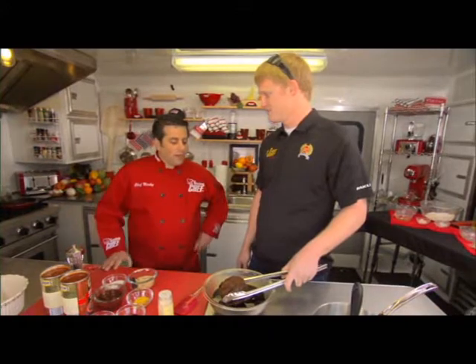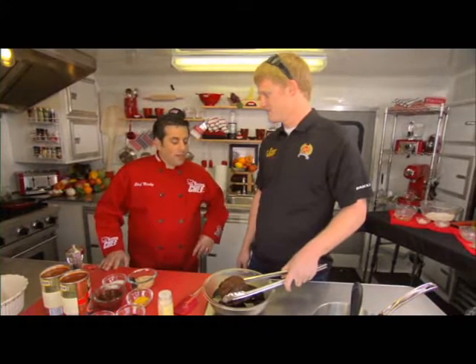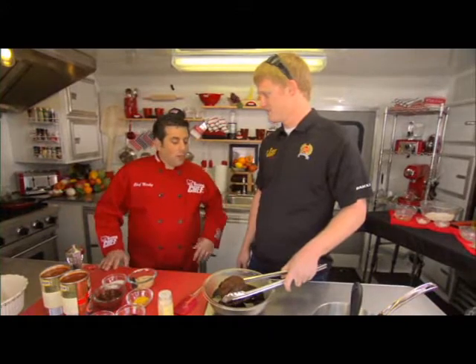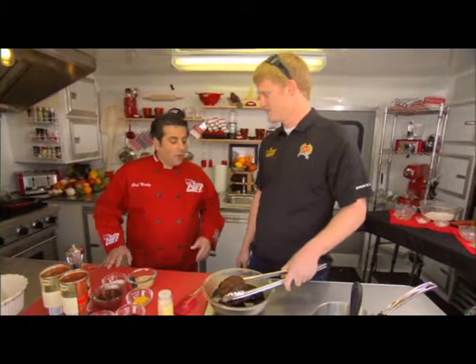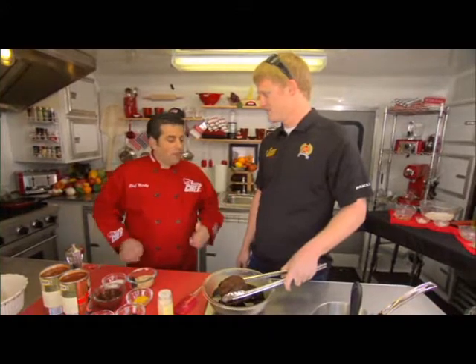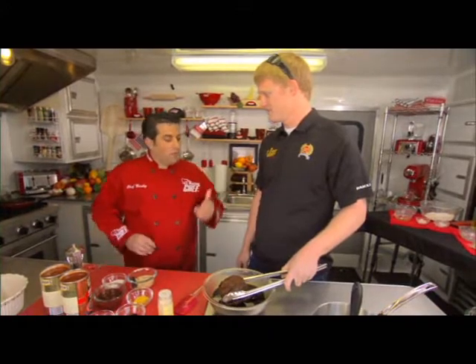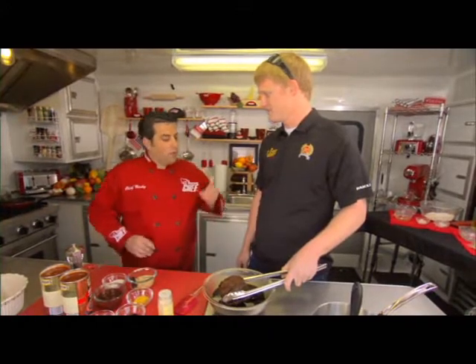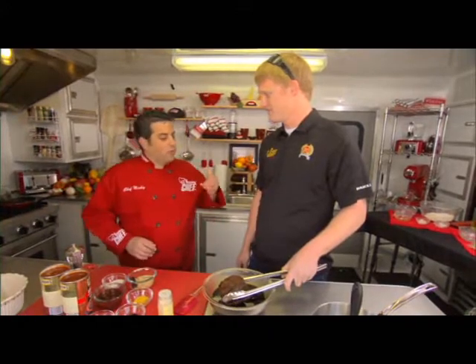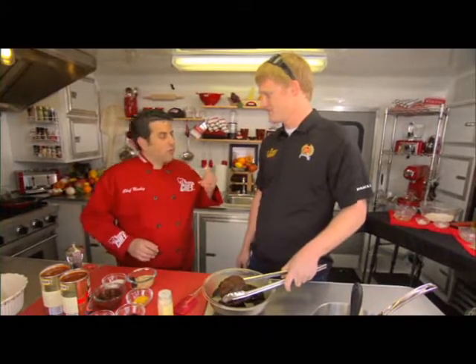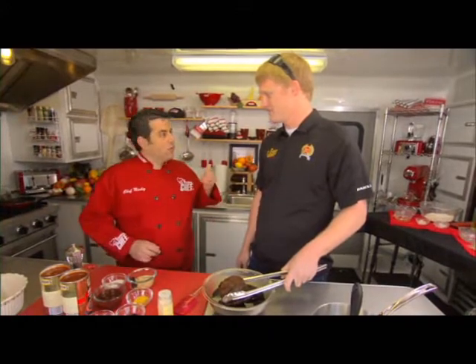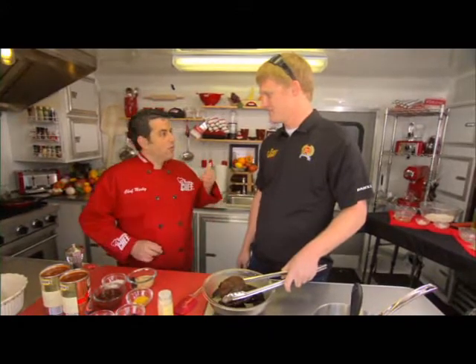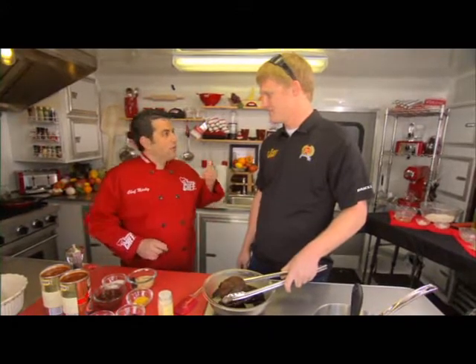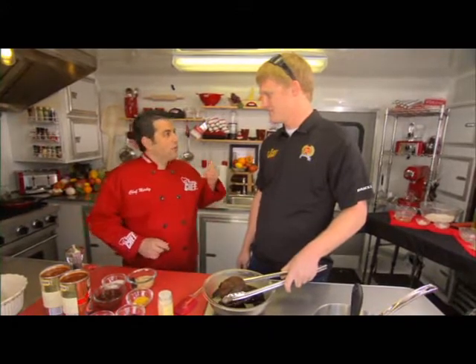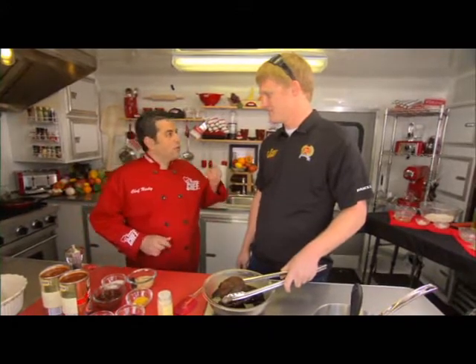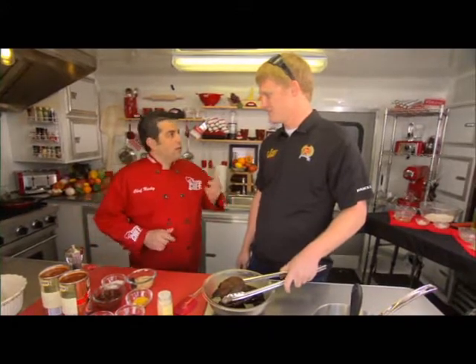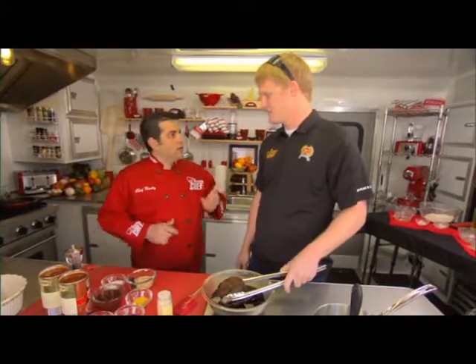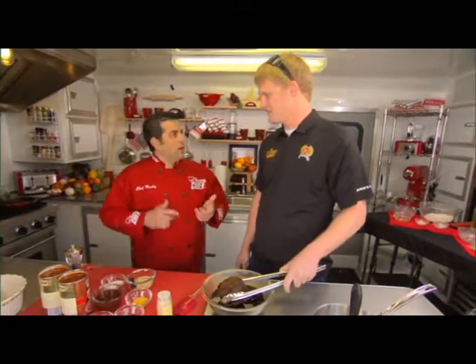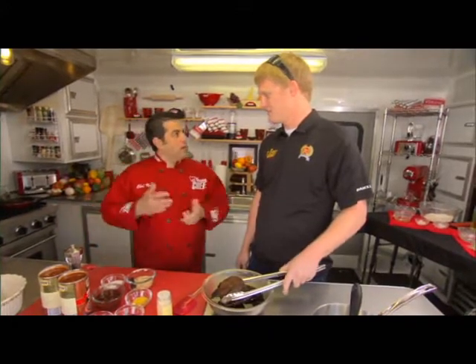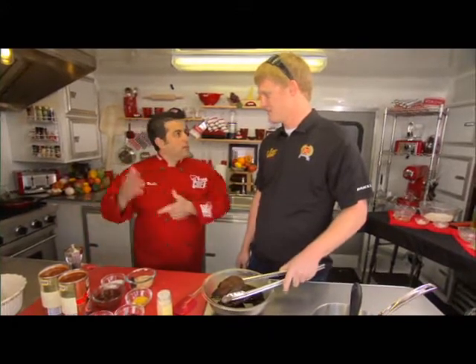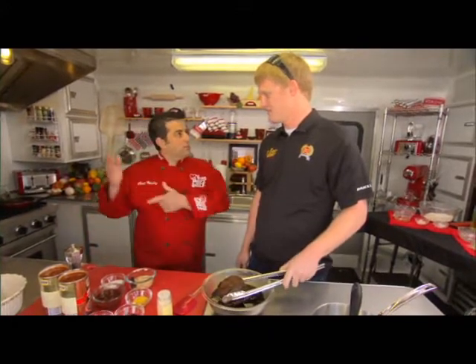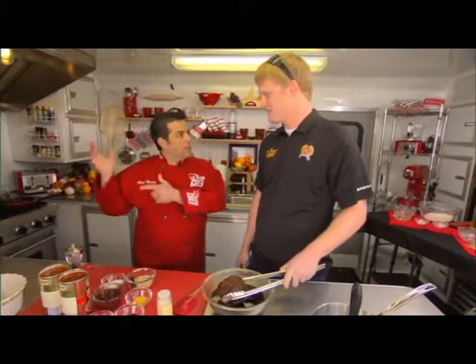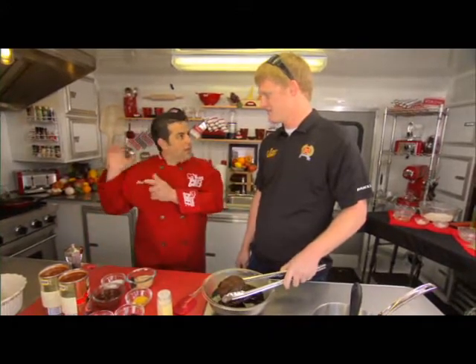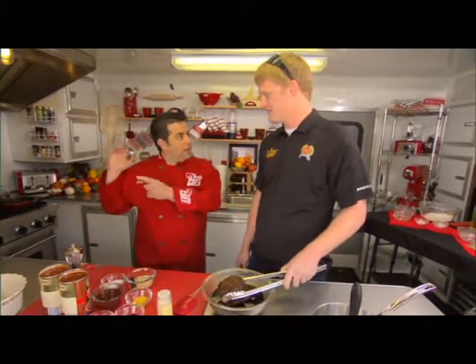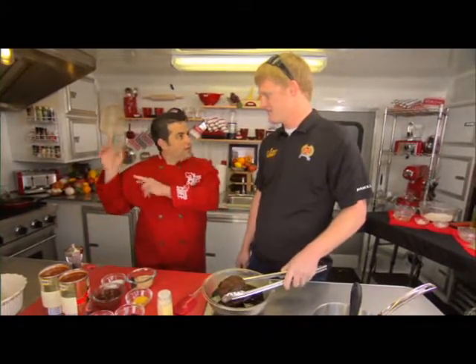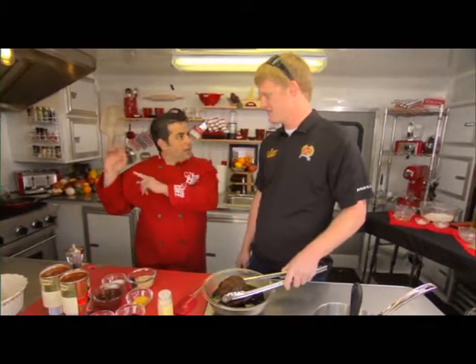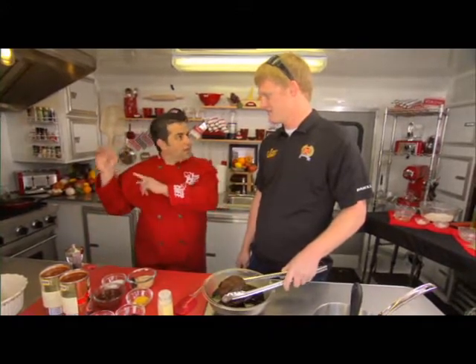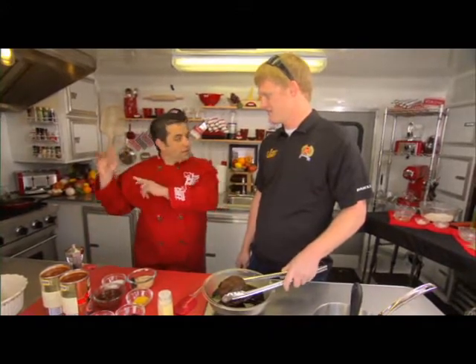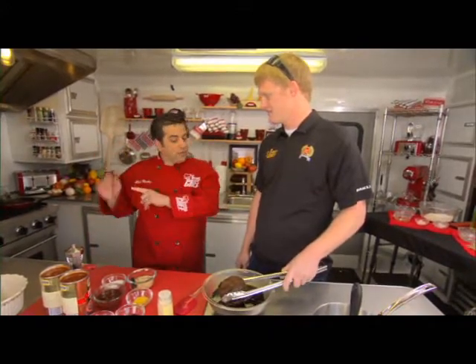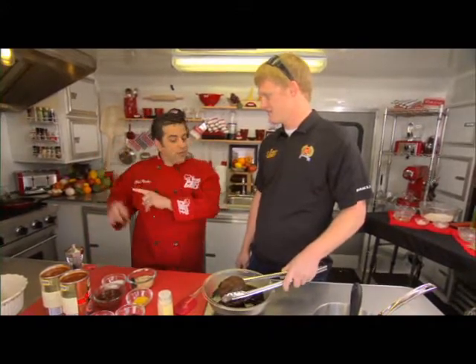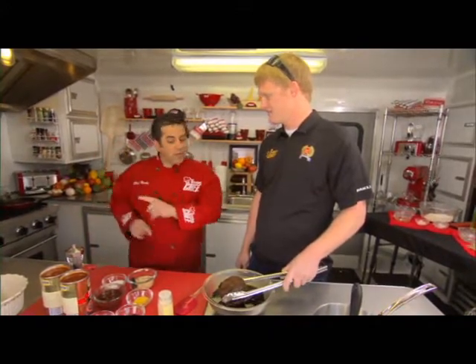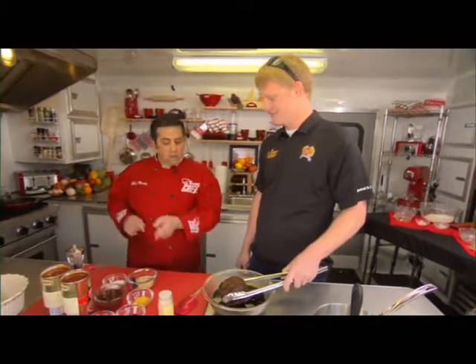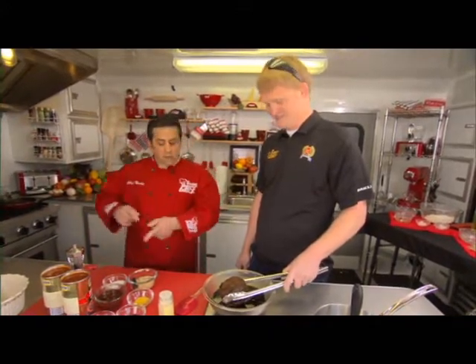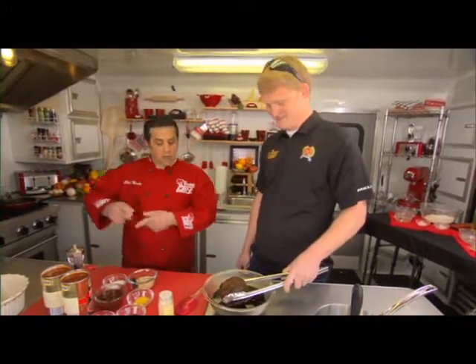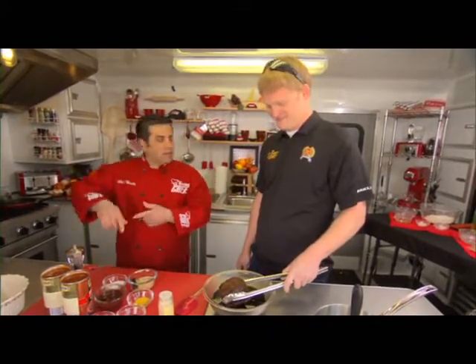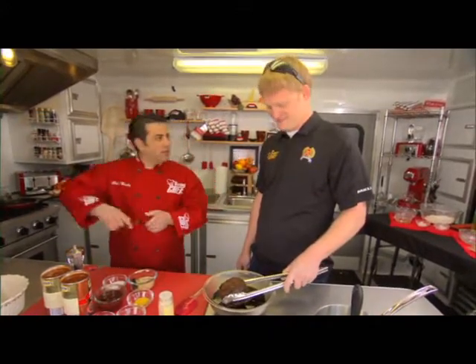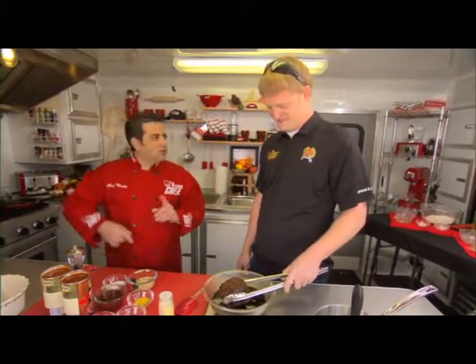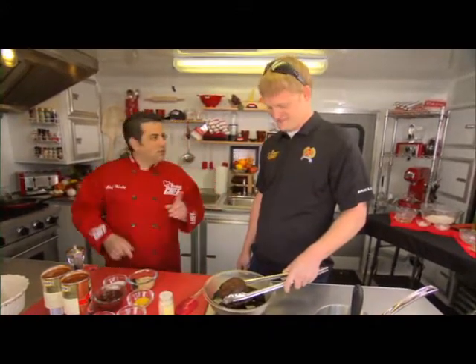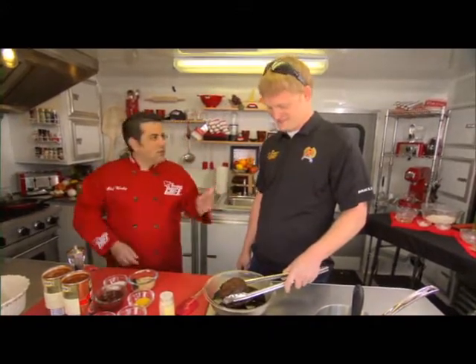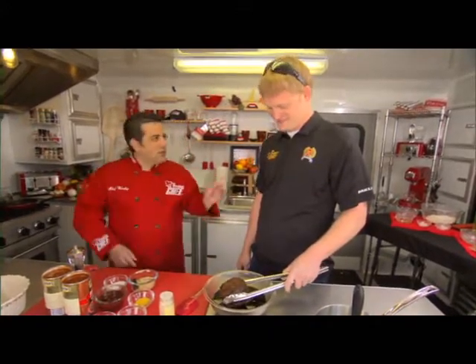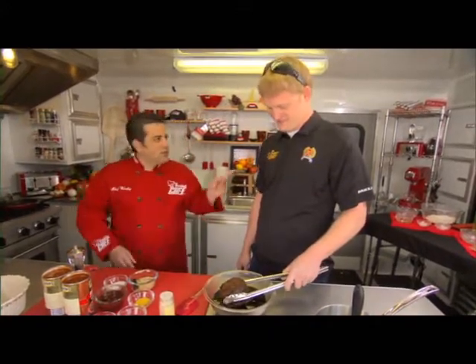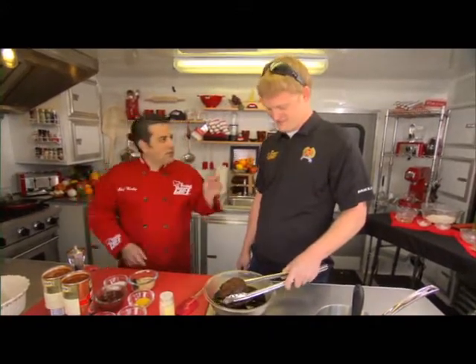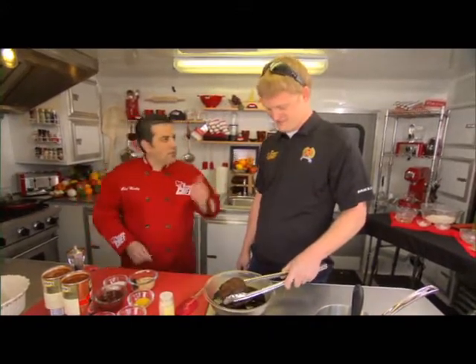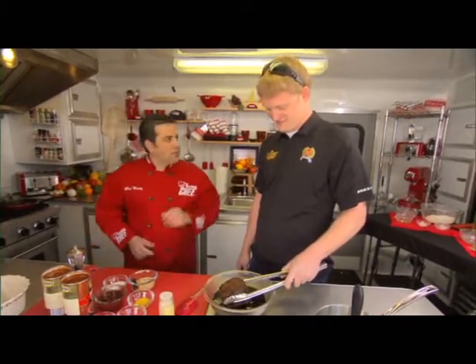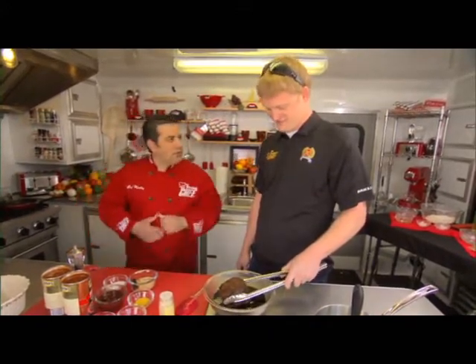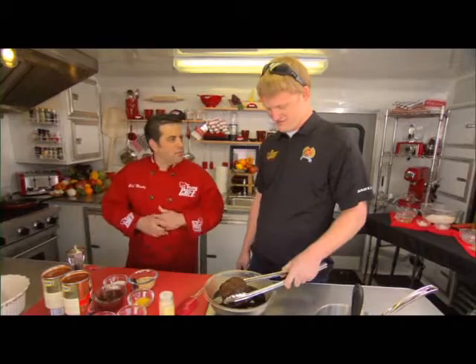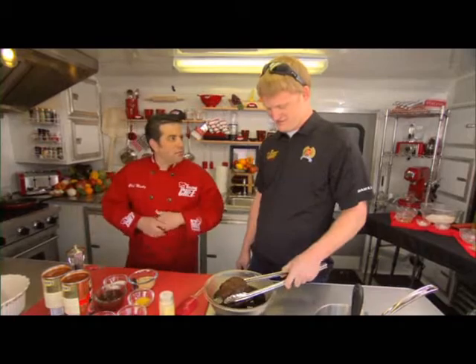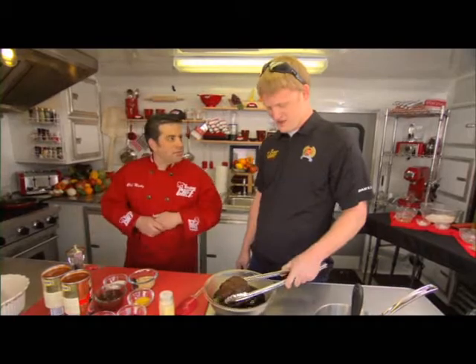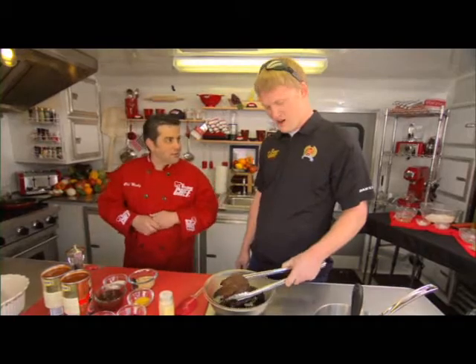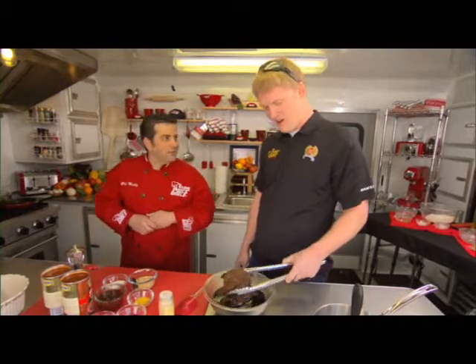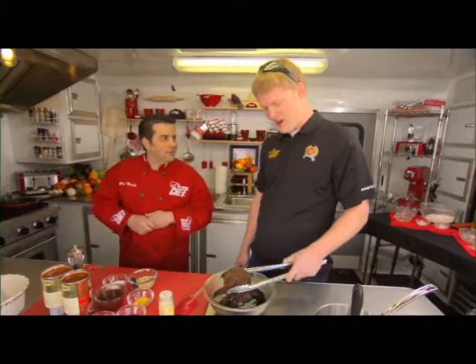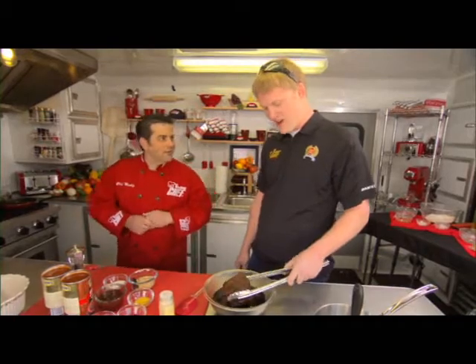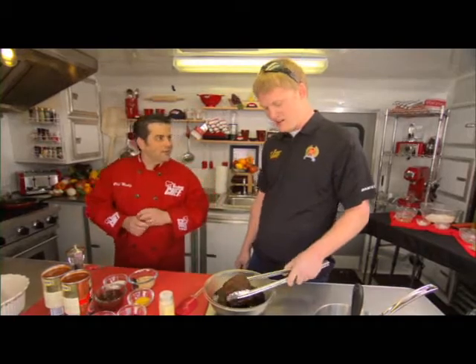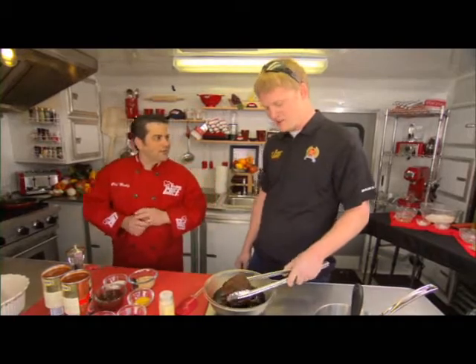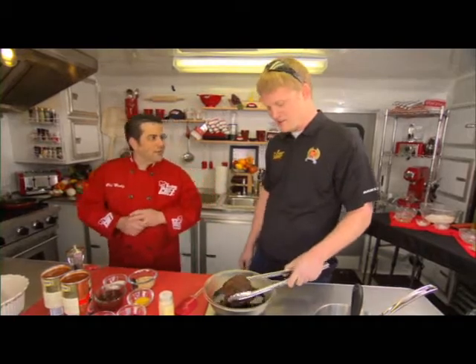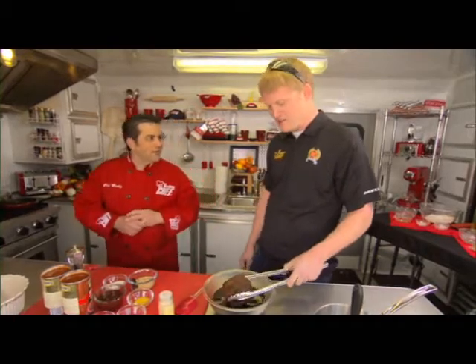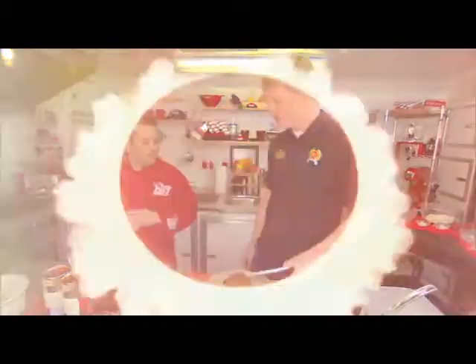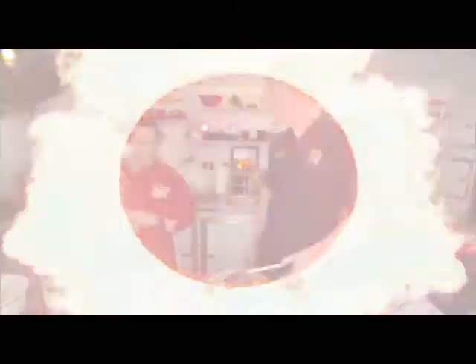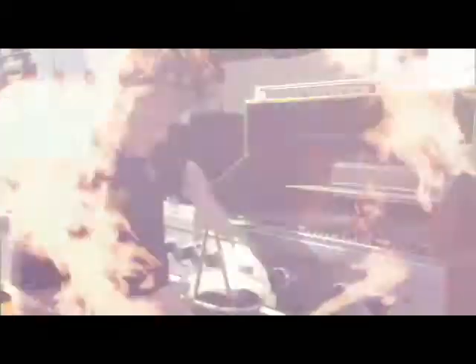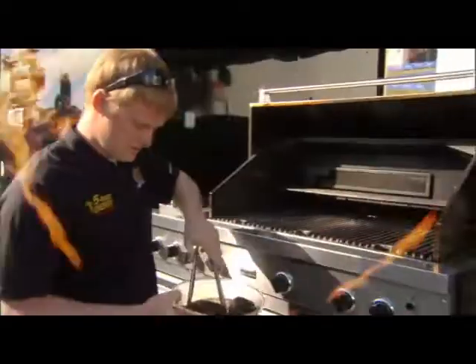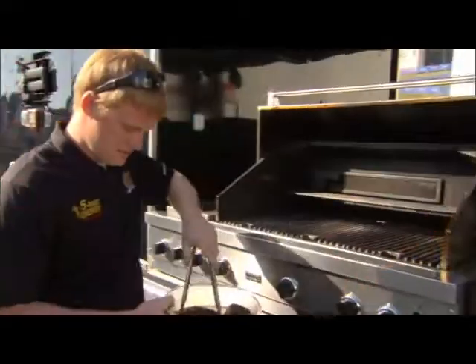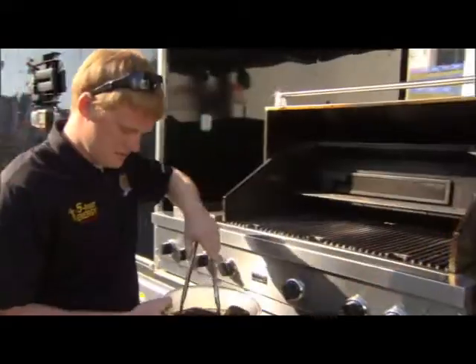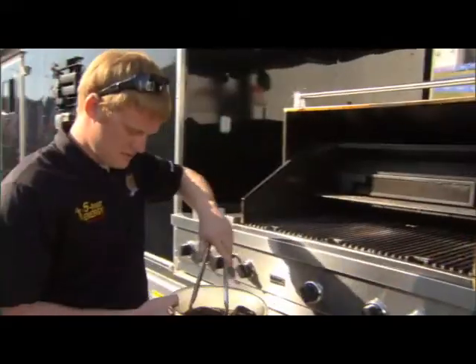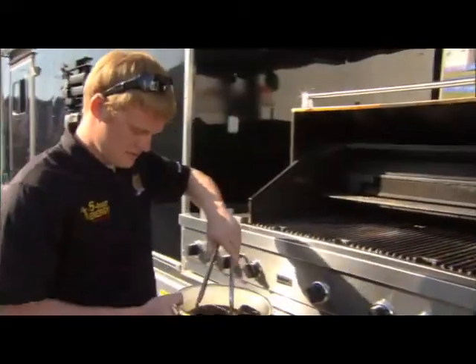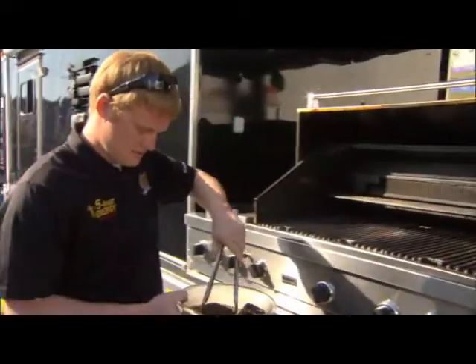If you want to throw those on the grill, I'll get the potatoes. I've got some potatoes cooked here, and I'll show you how I make my baked beans. Let's go do it. Perfect.